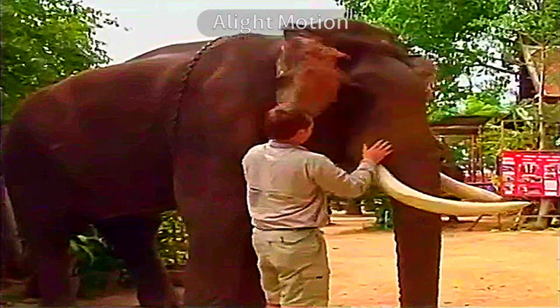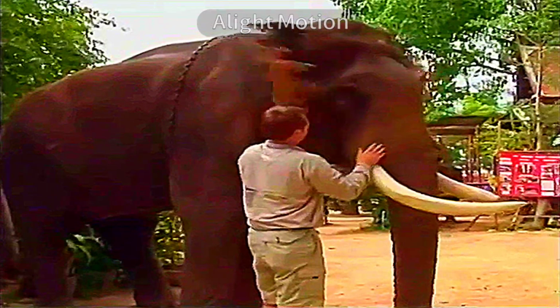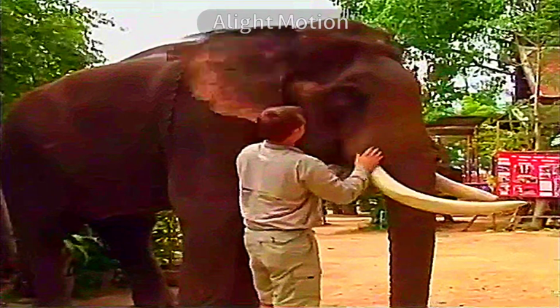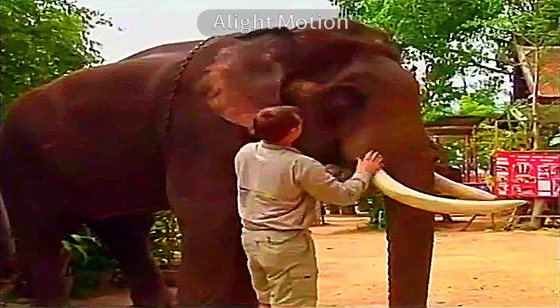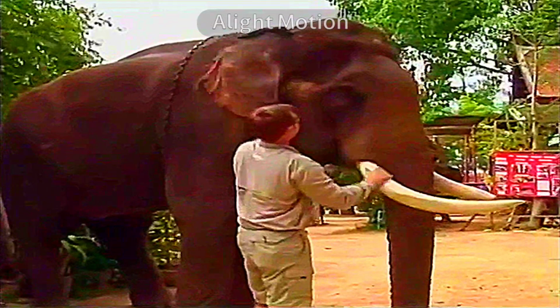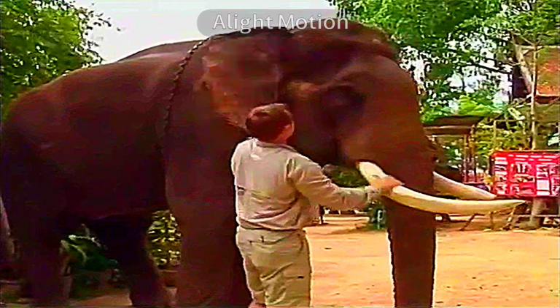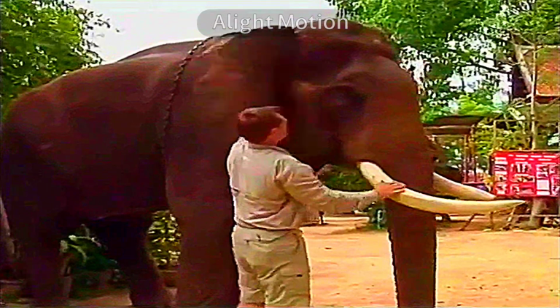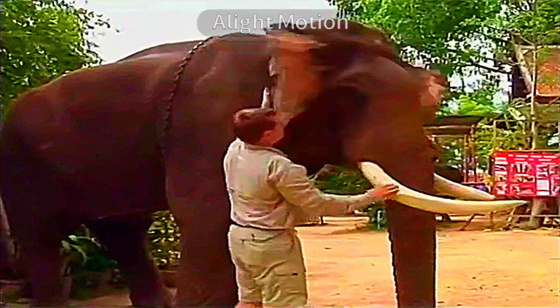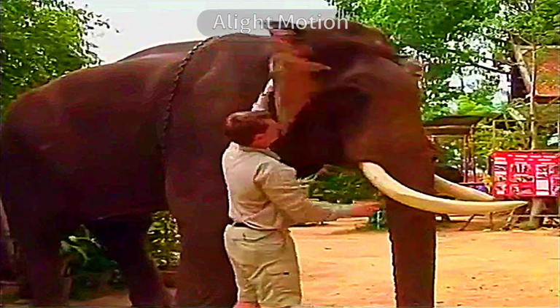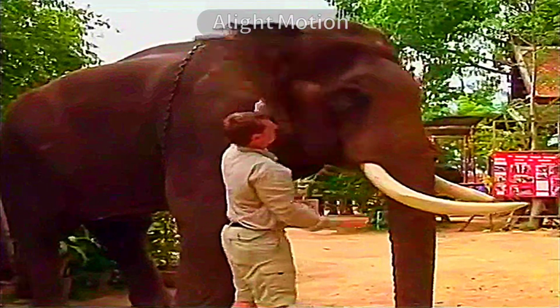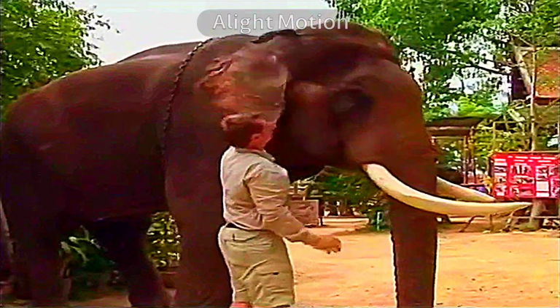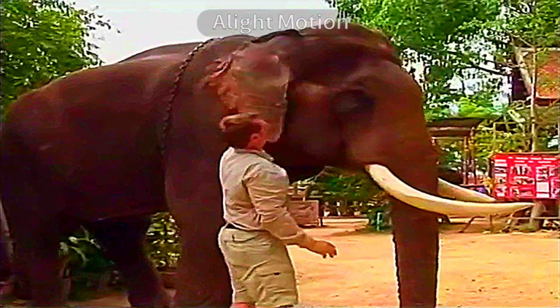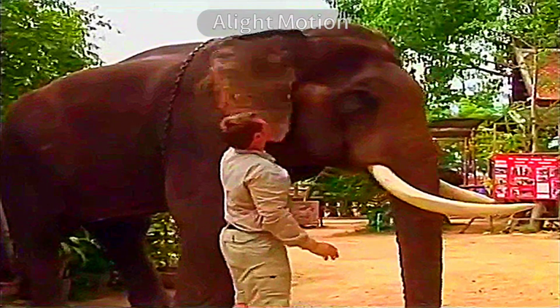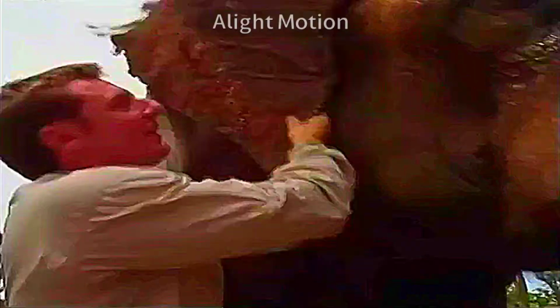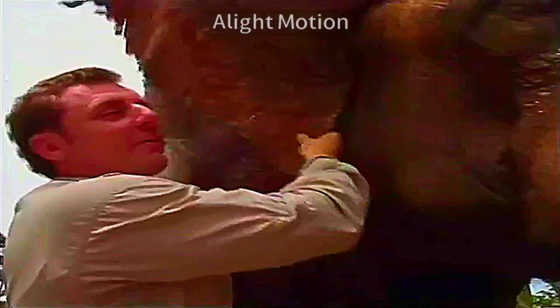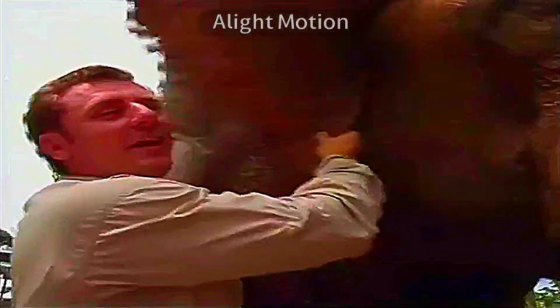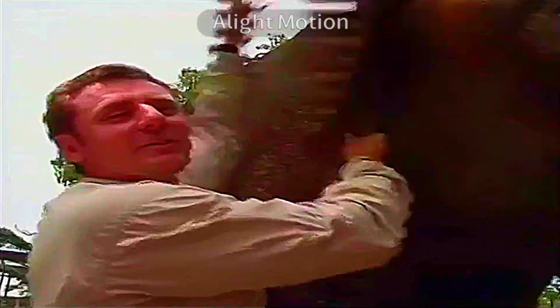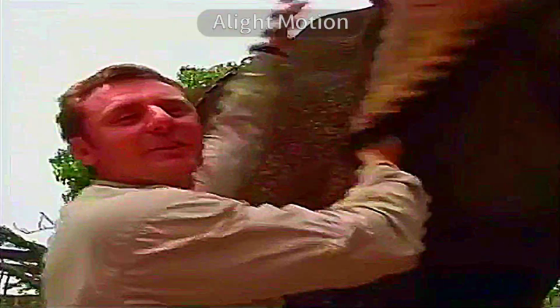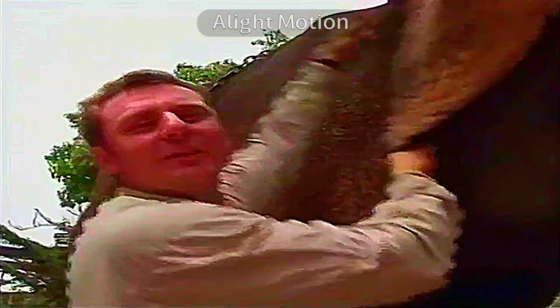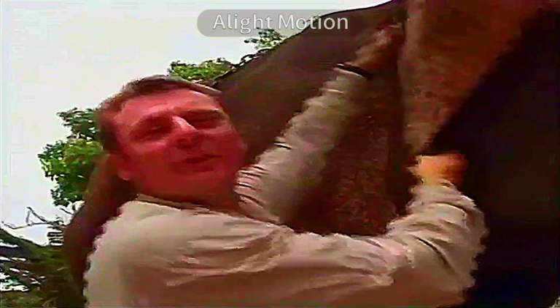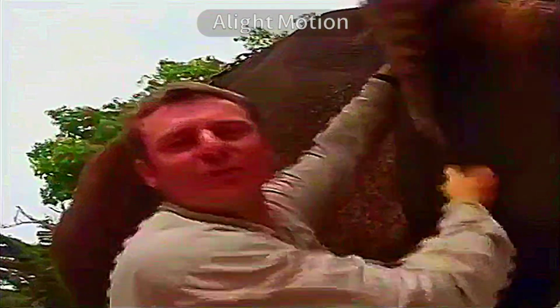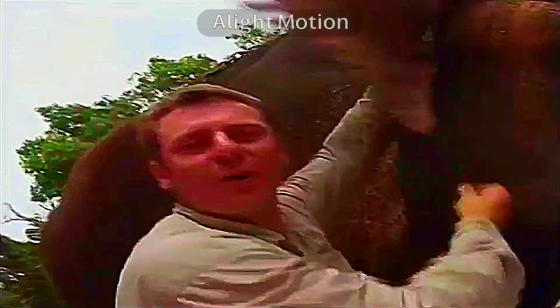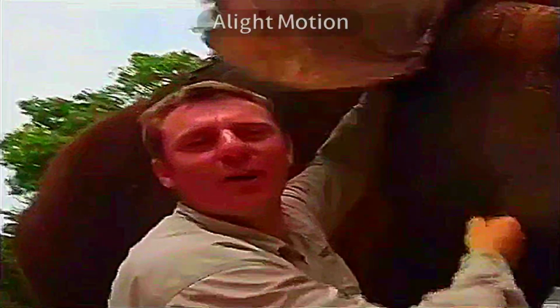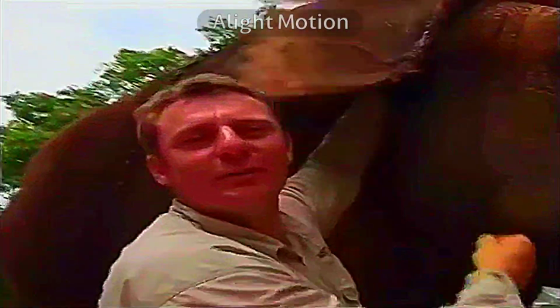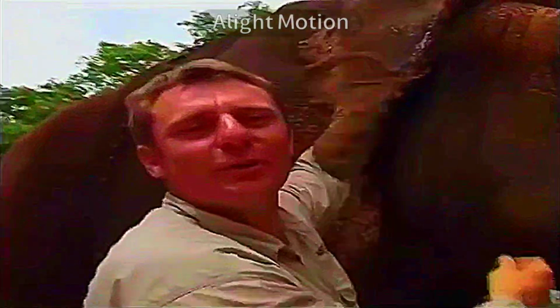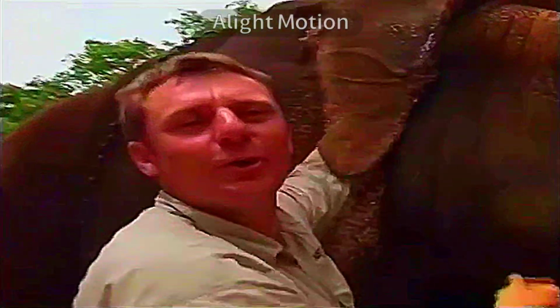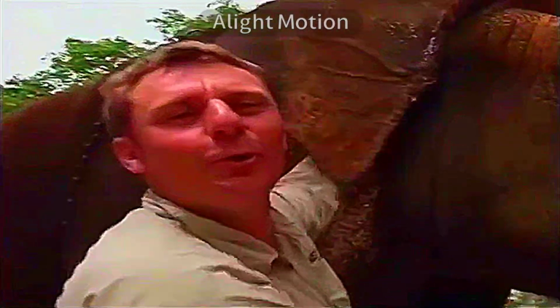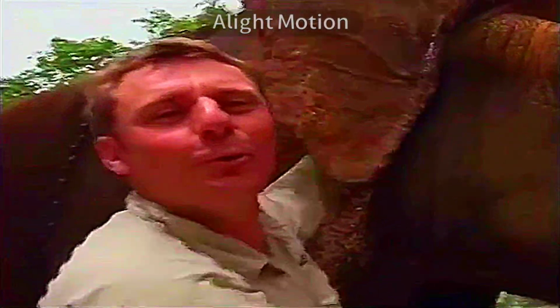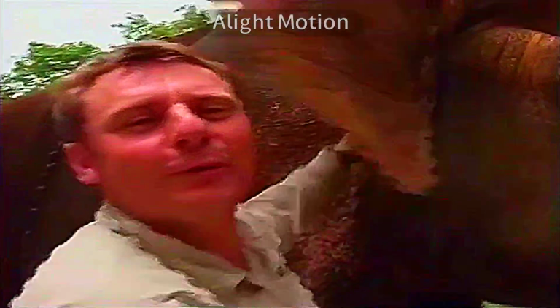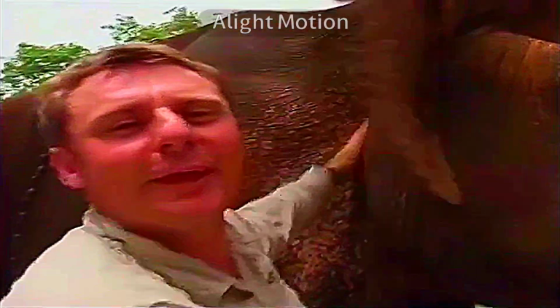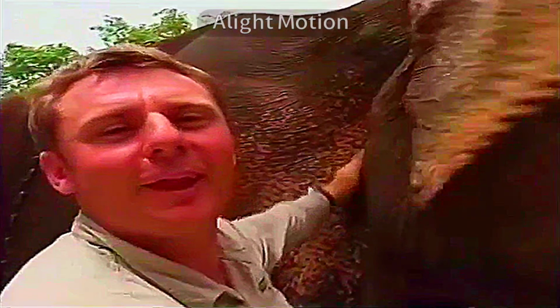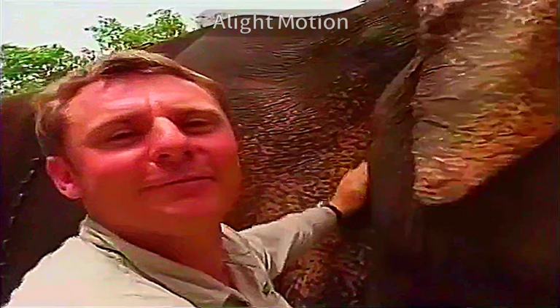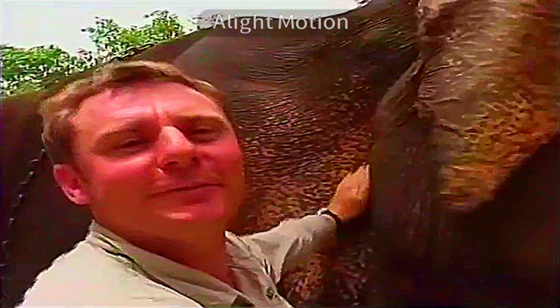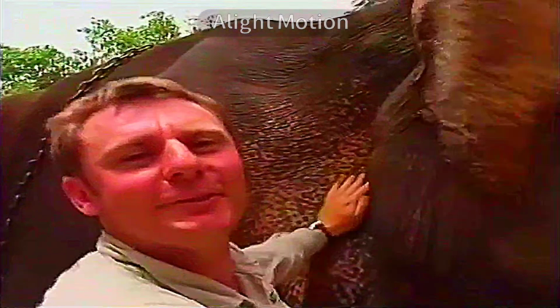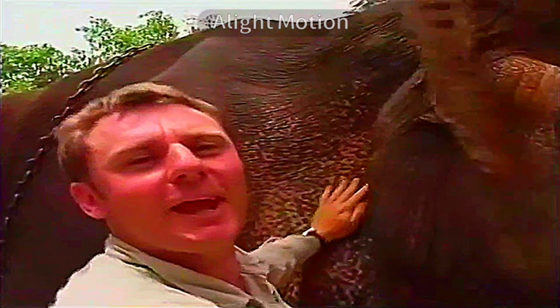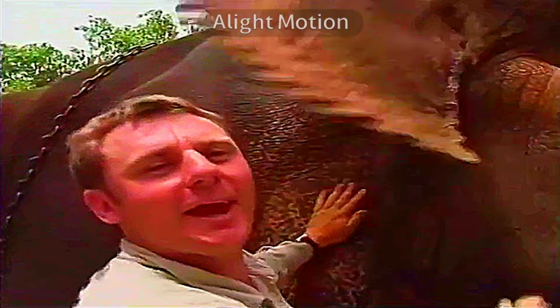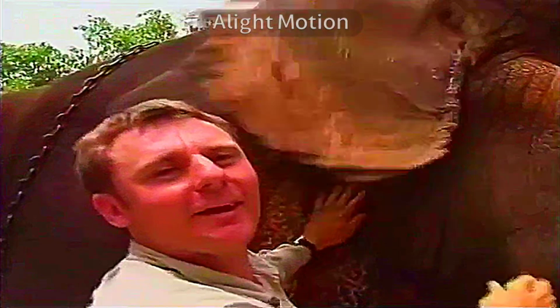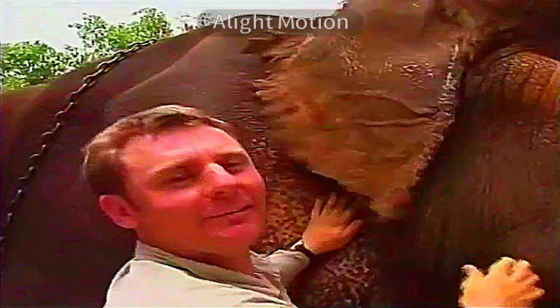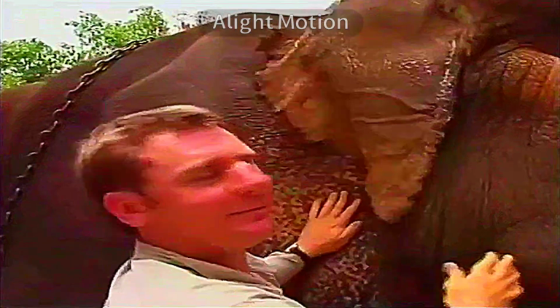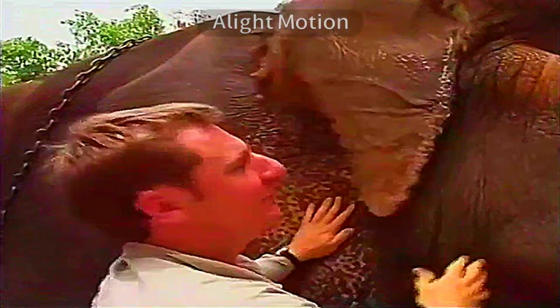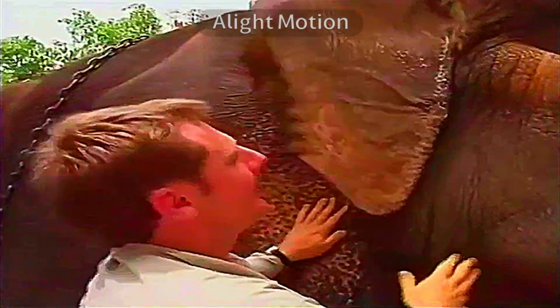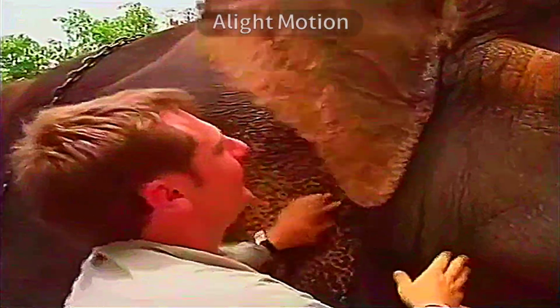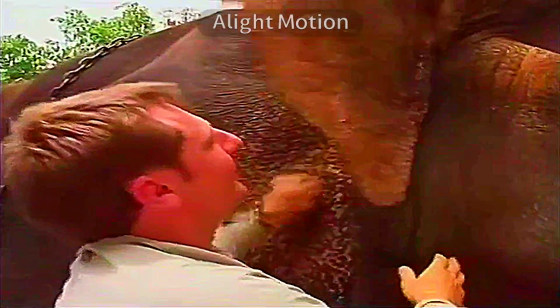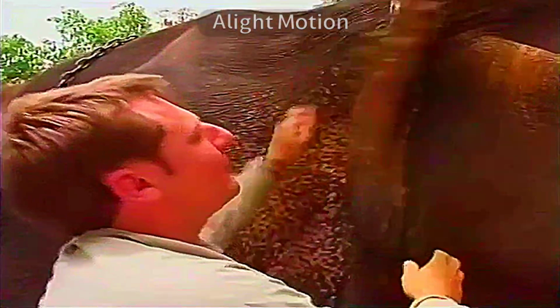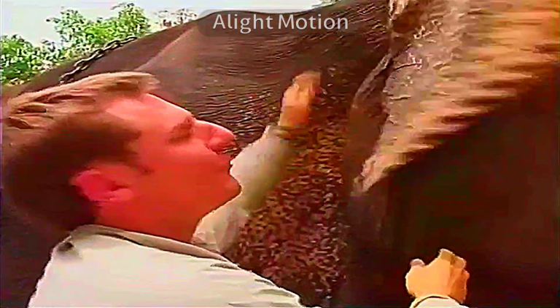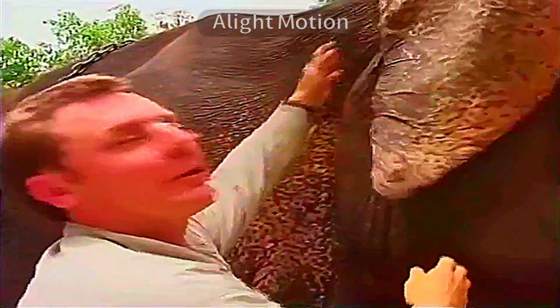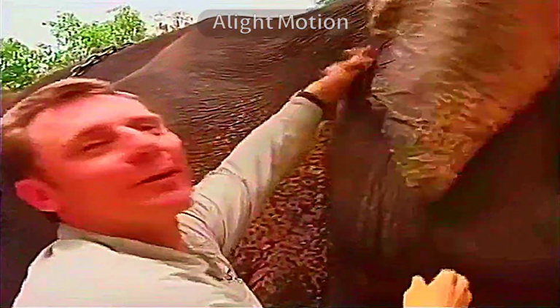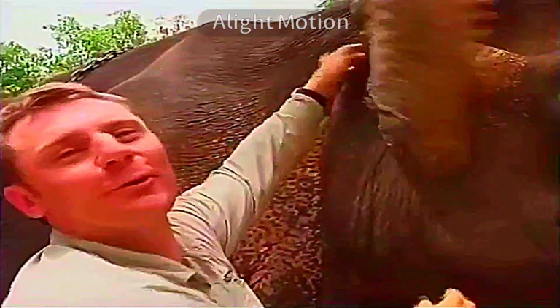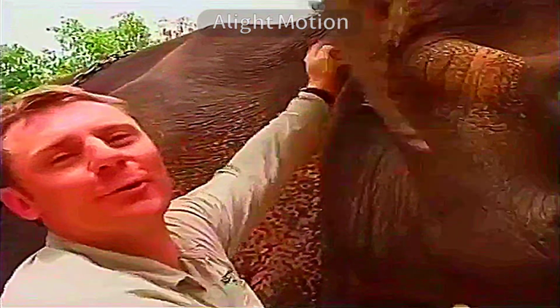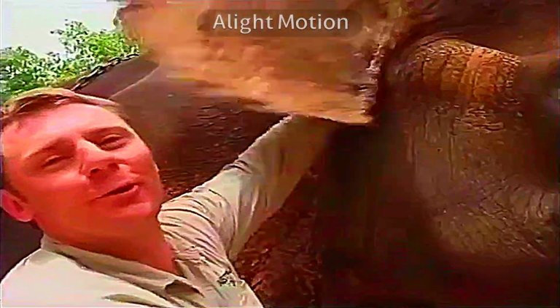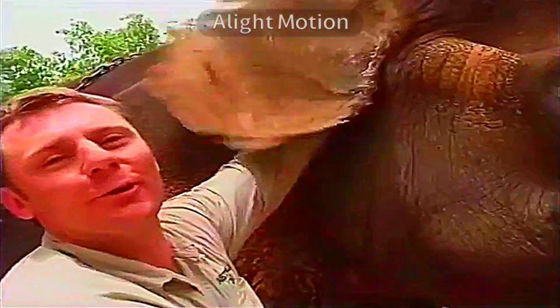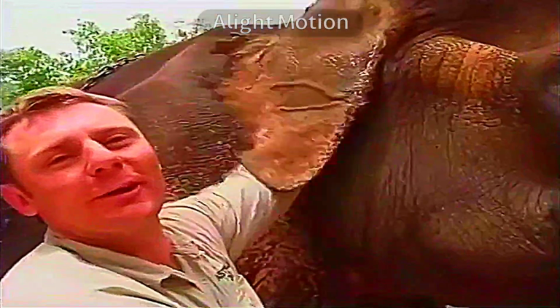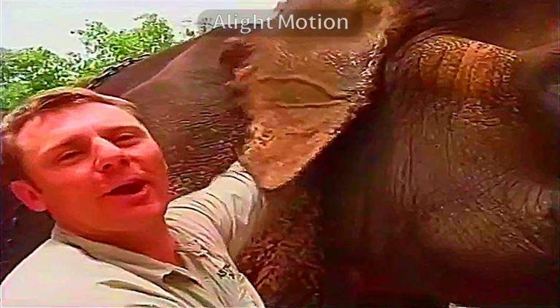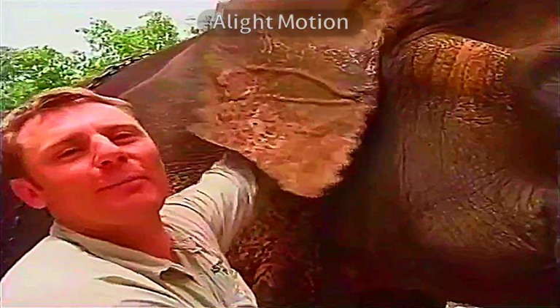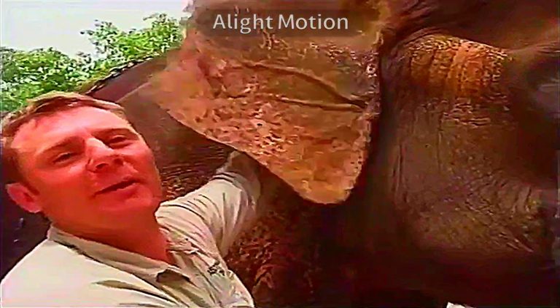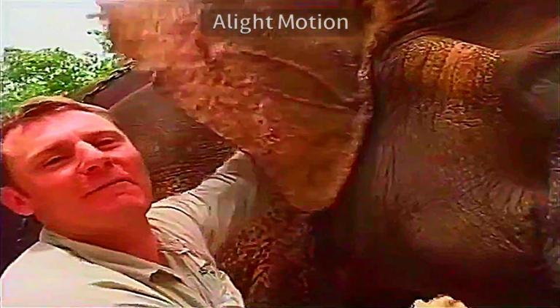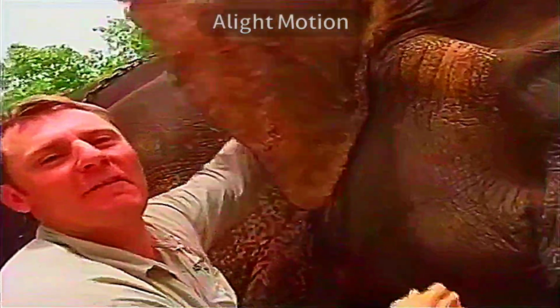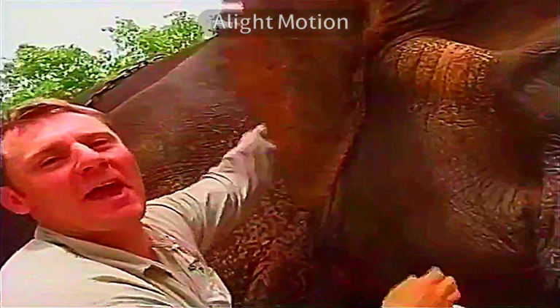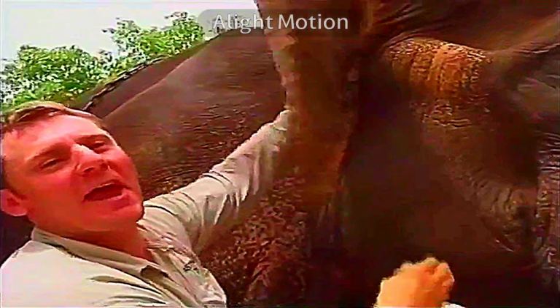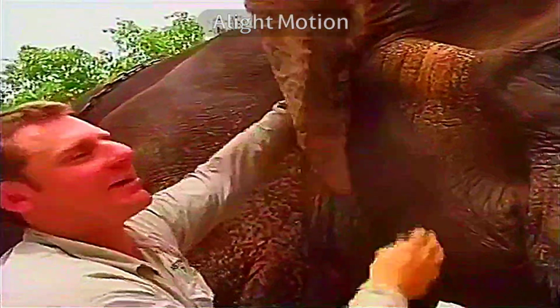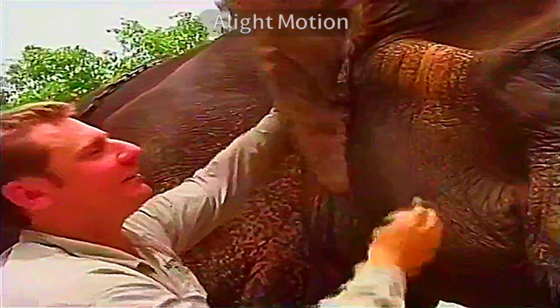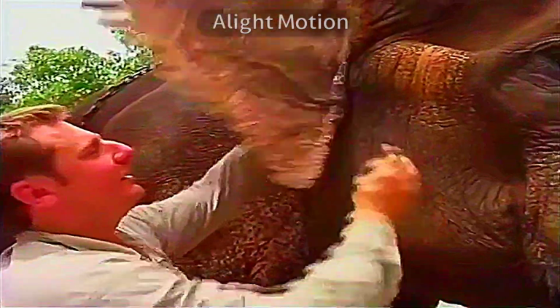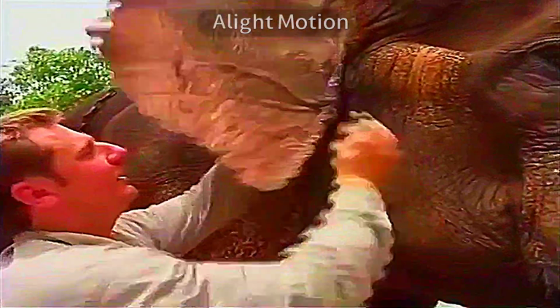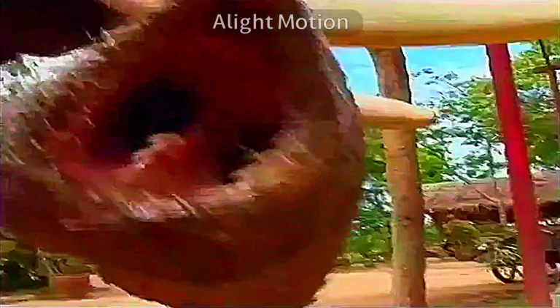Have a look at these ears. They're actually designed to cool the elephant down — really good cooling, like a big fan.